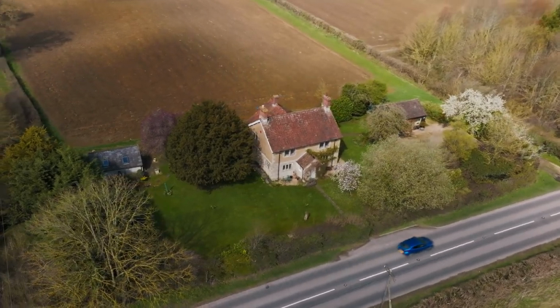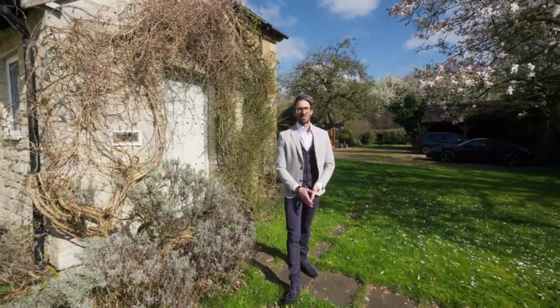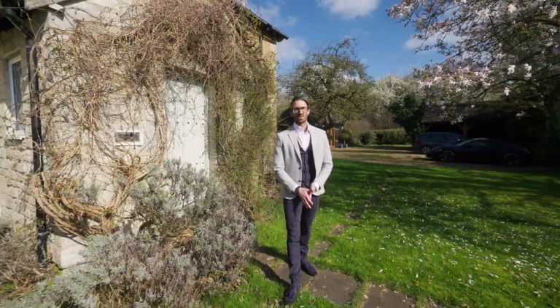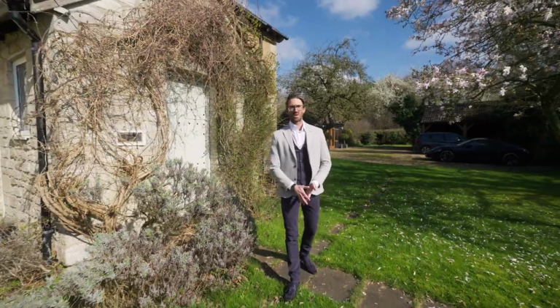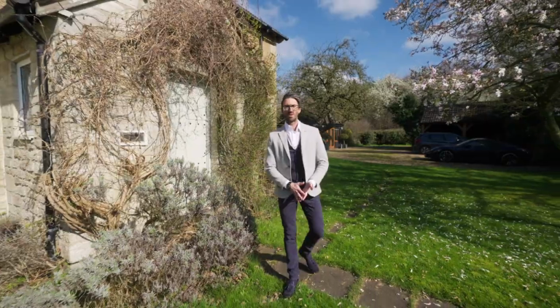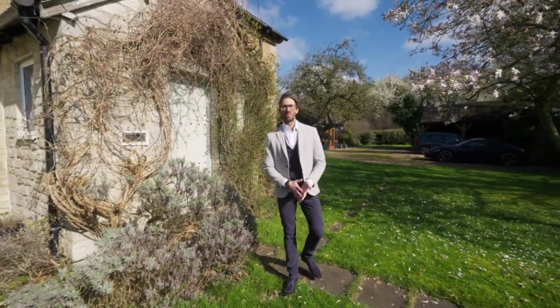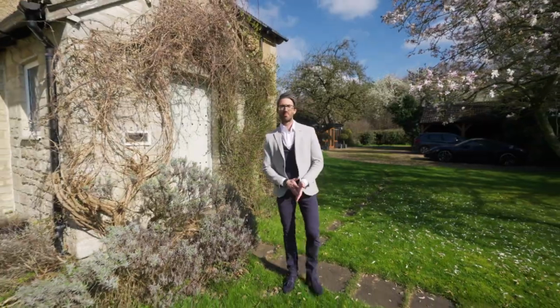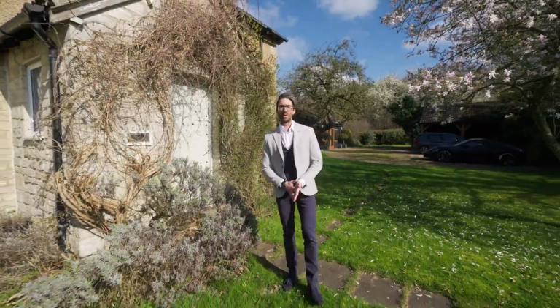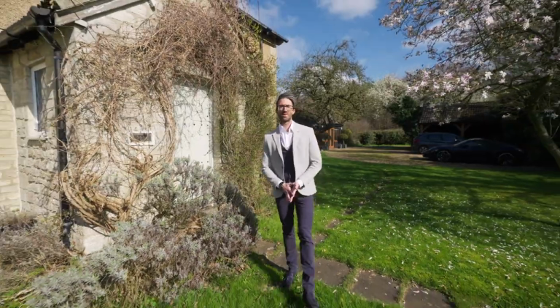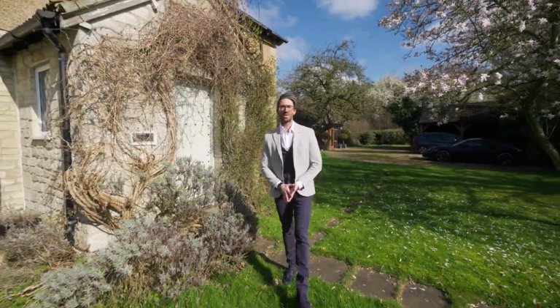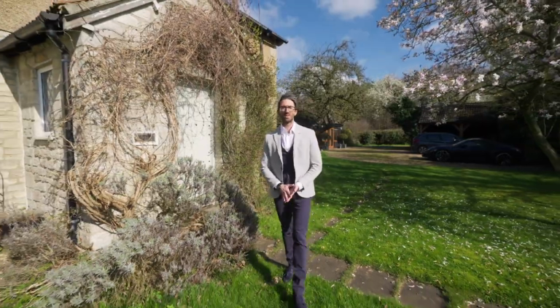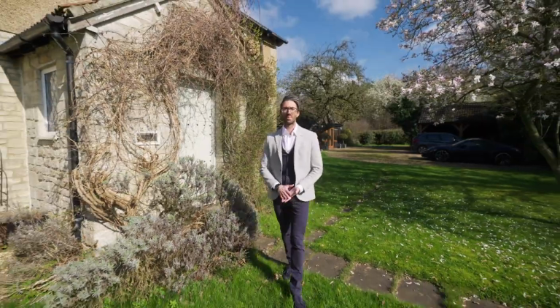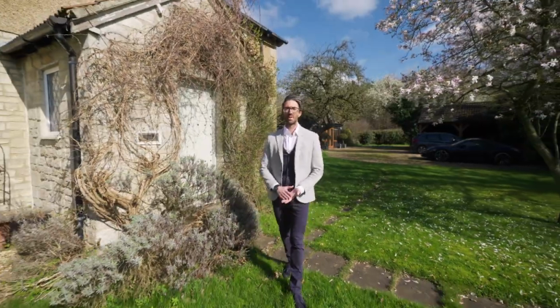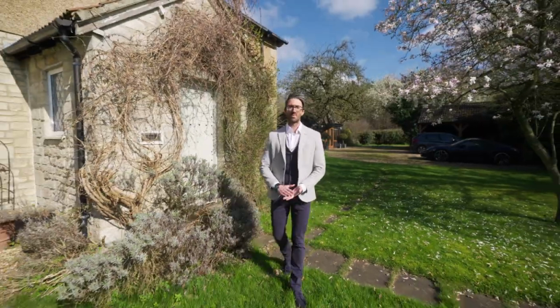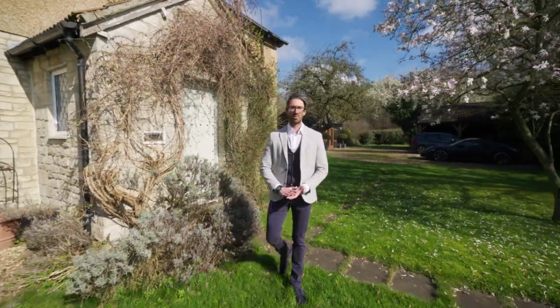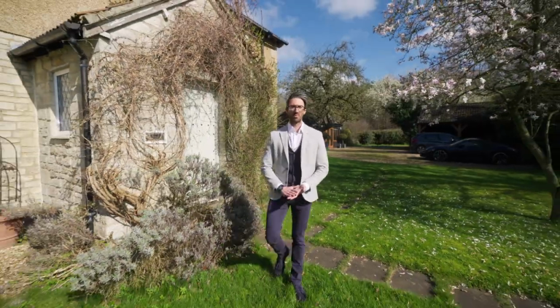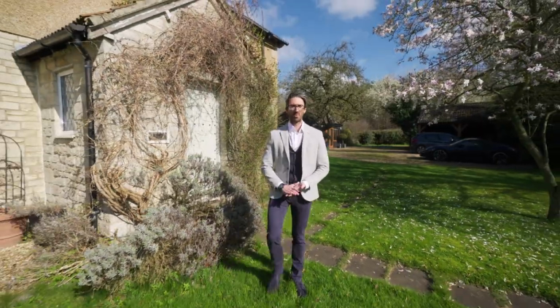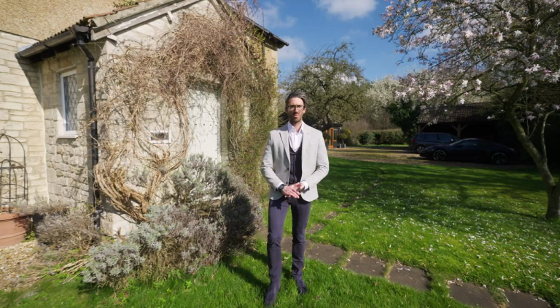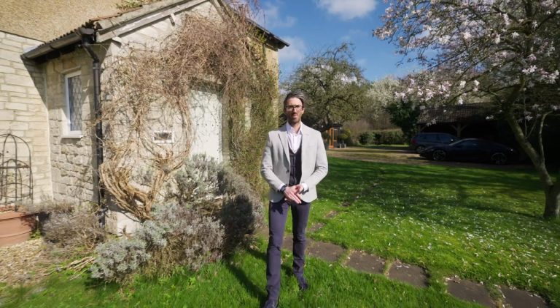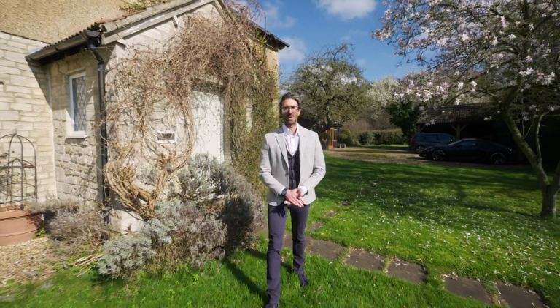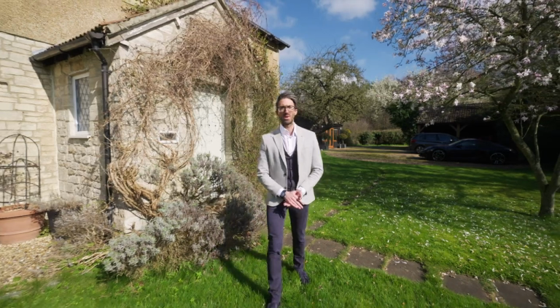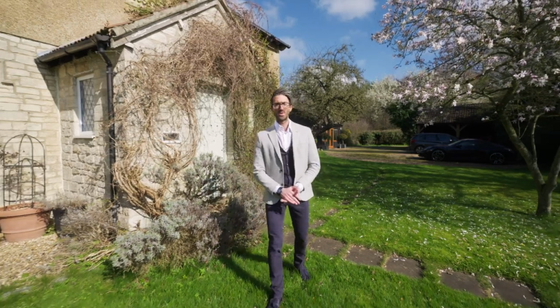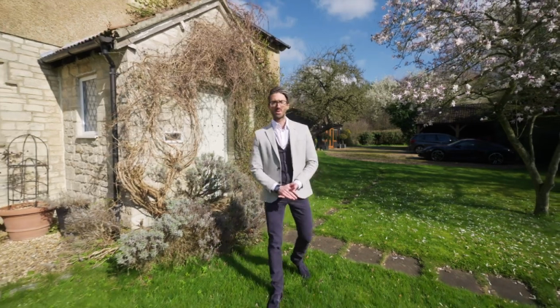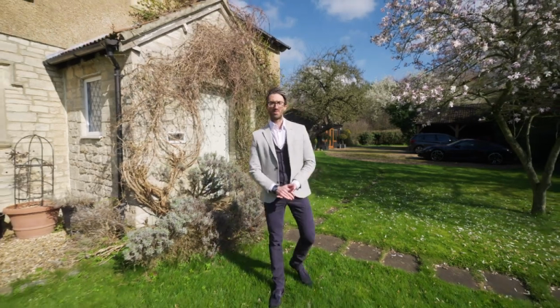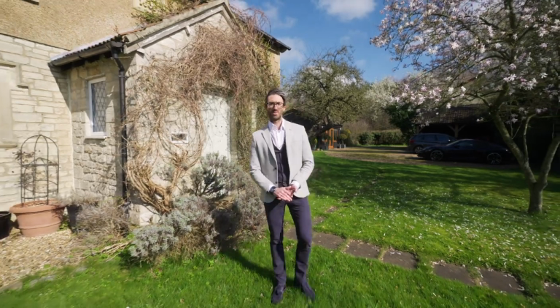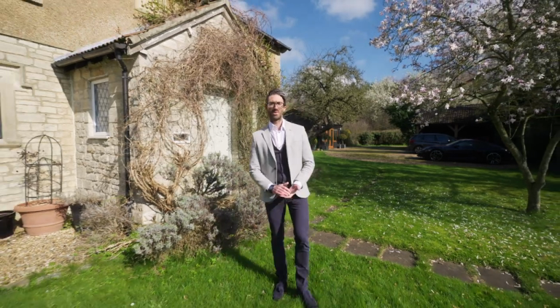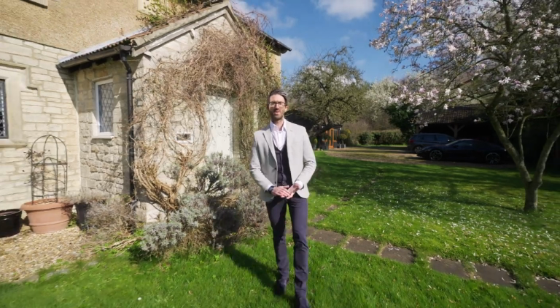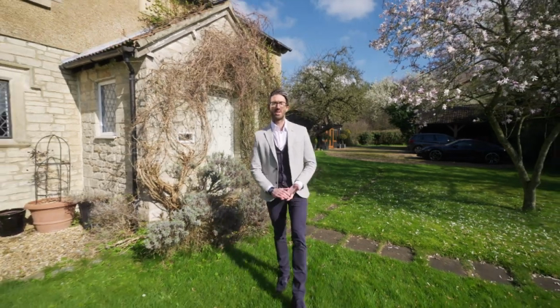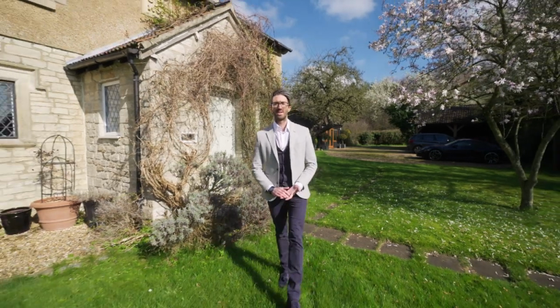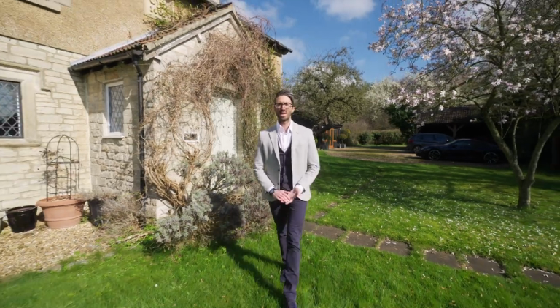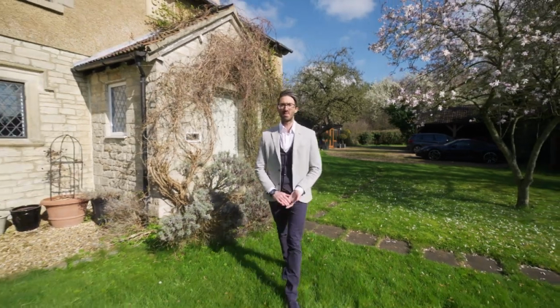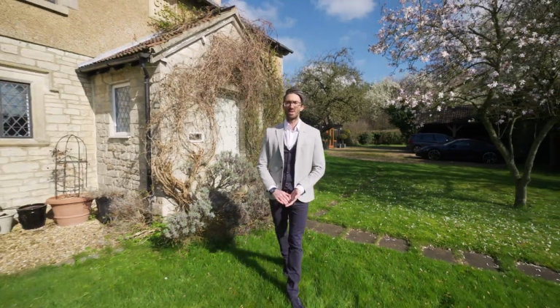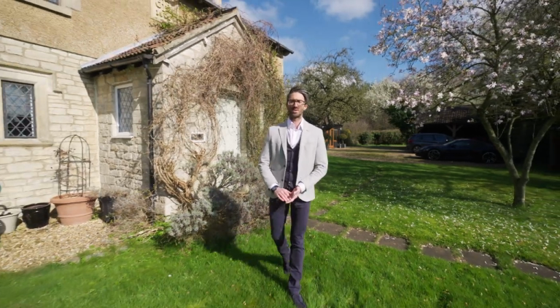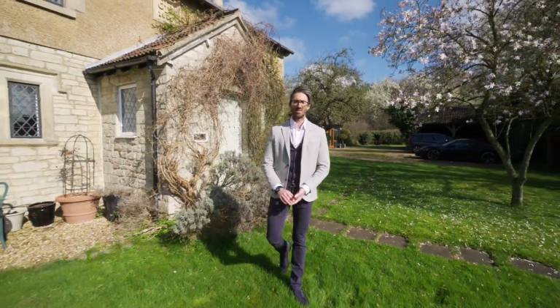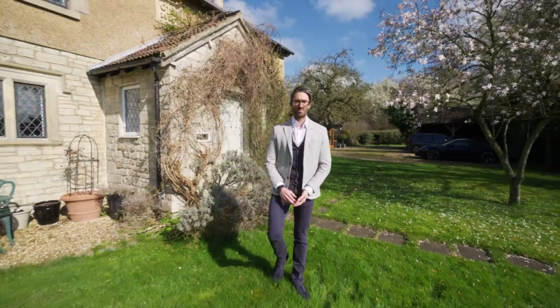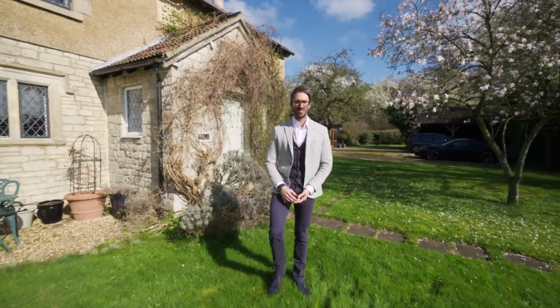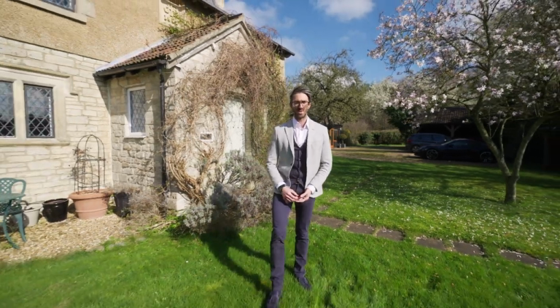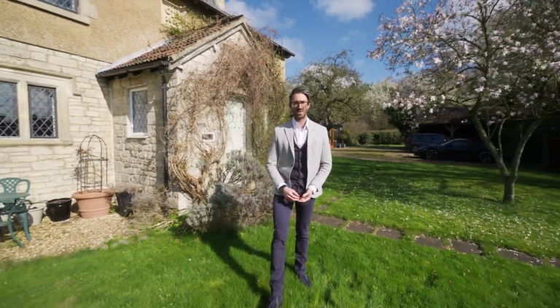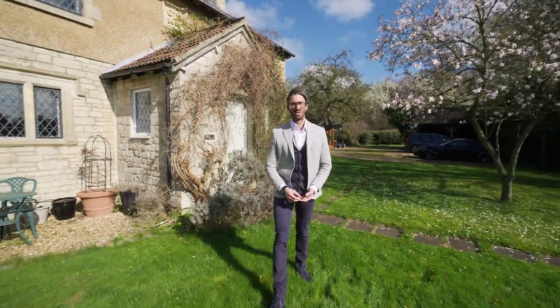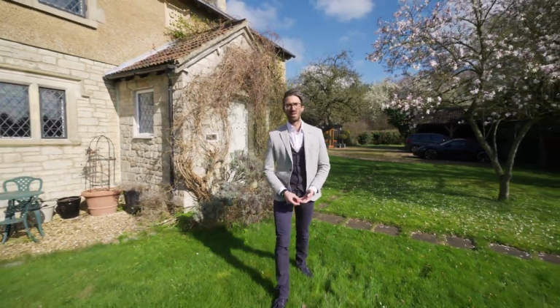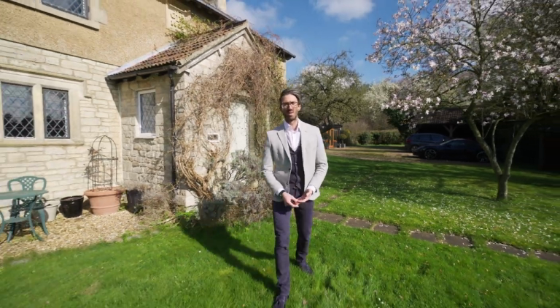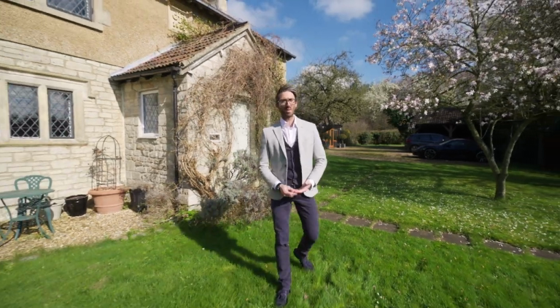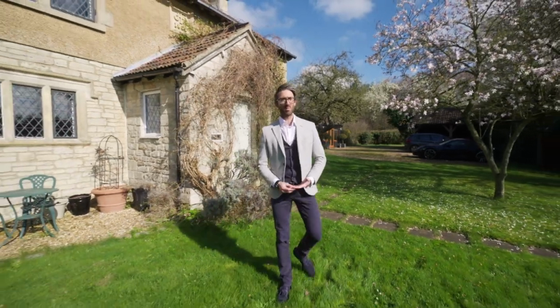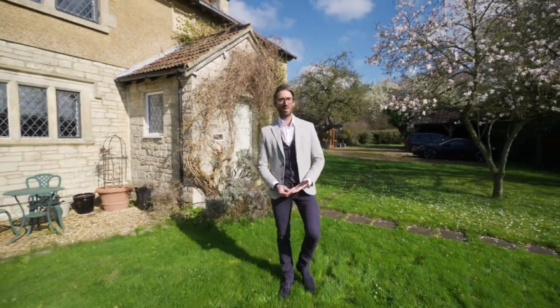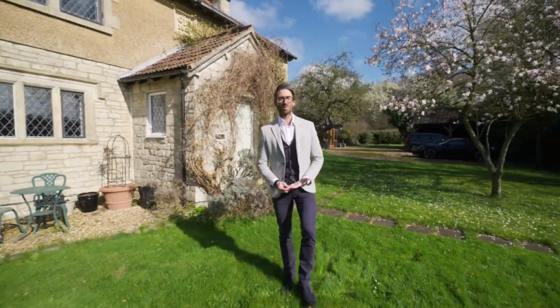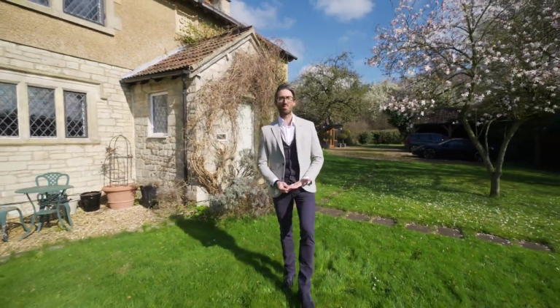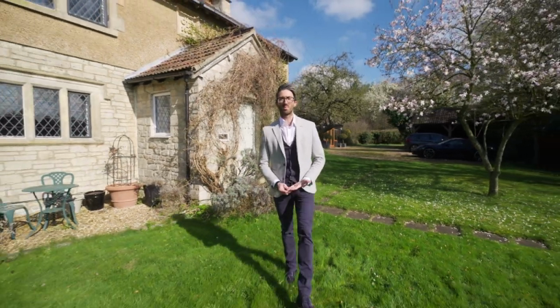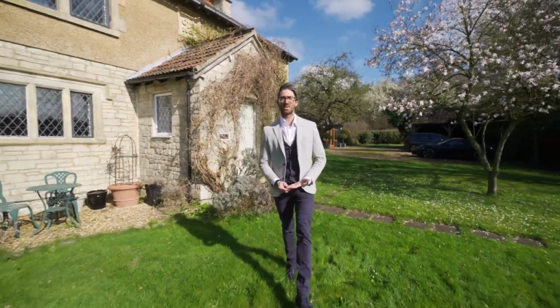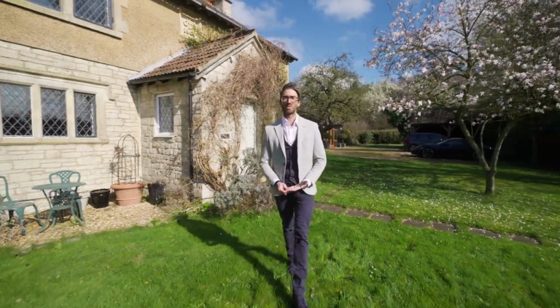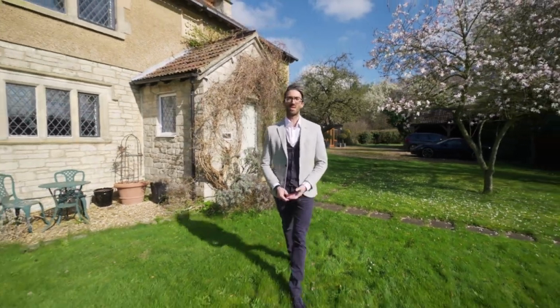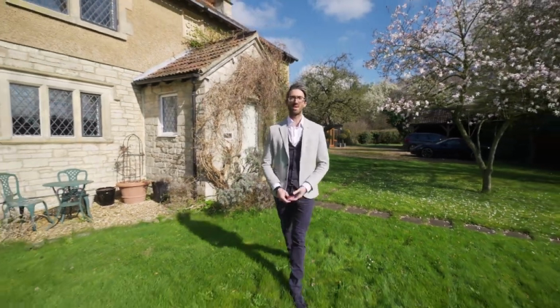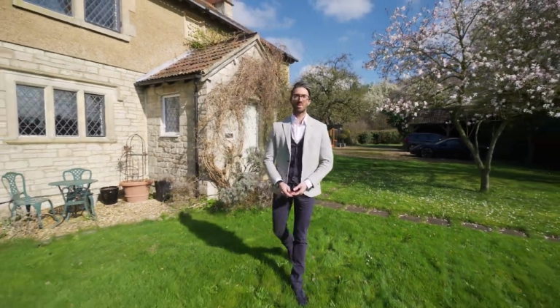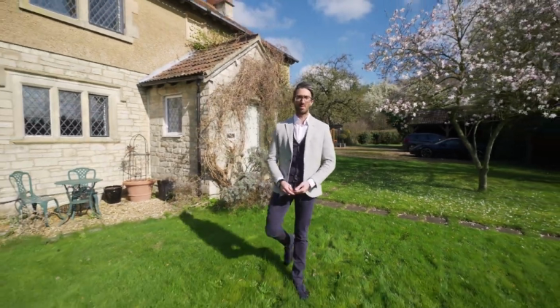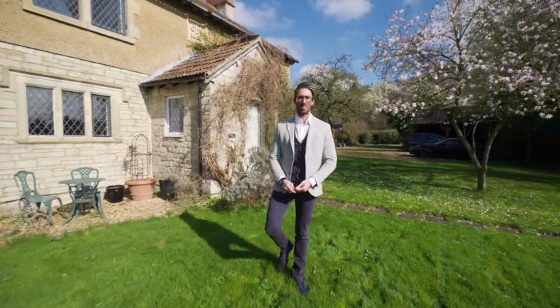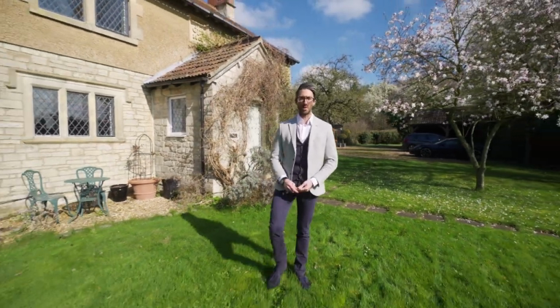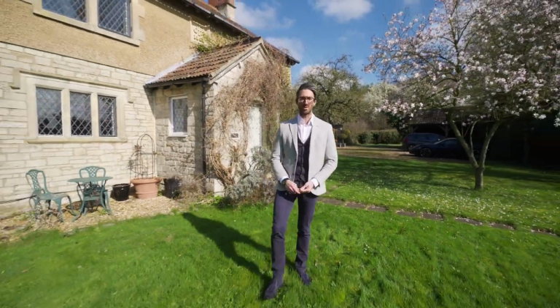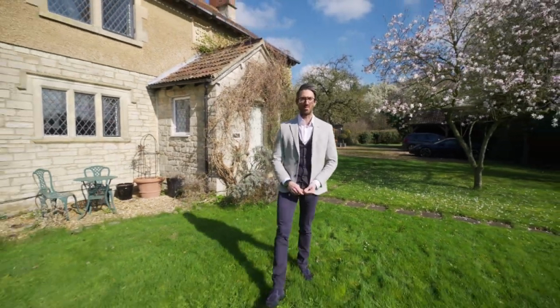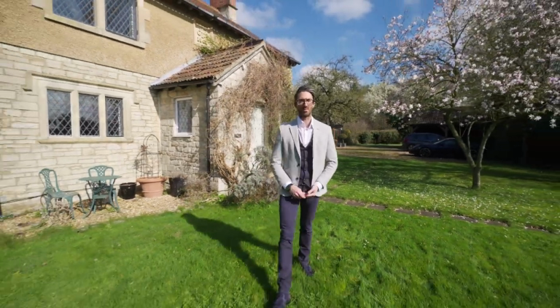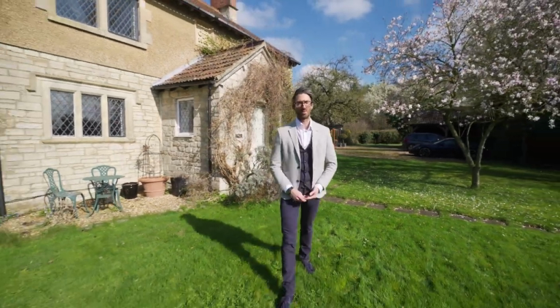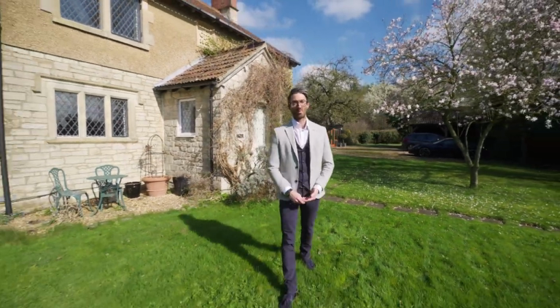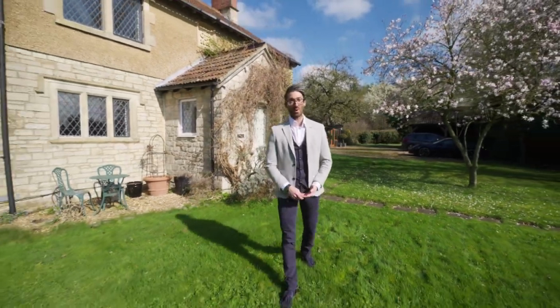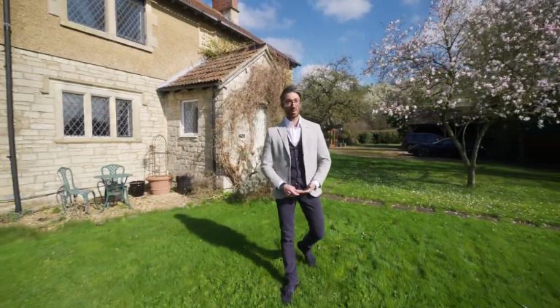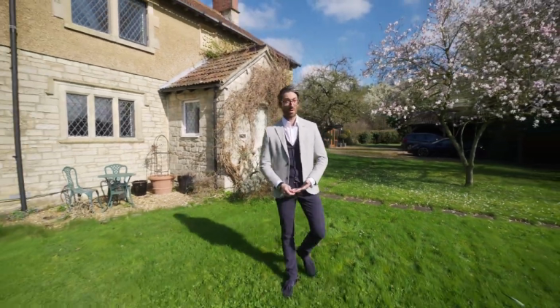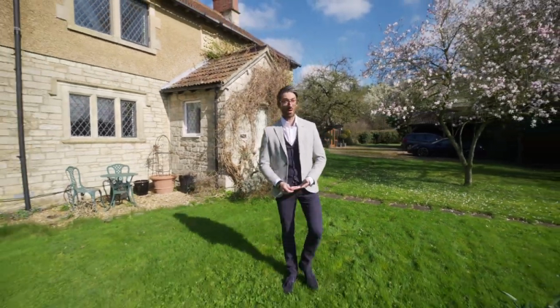Boasting beautiful rural views and no near neighbors, this lovely period property is ready to be viewed. Welcome home.